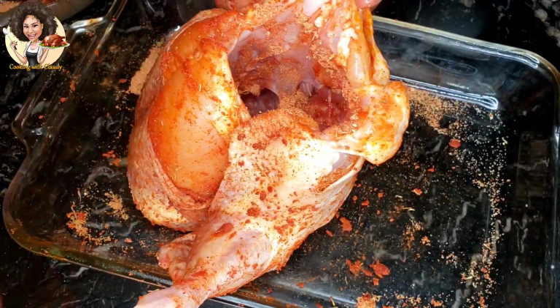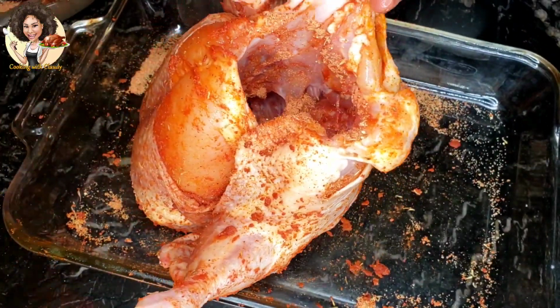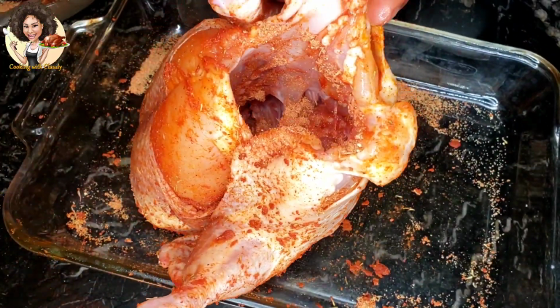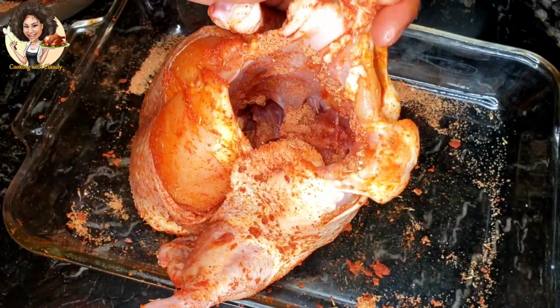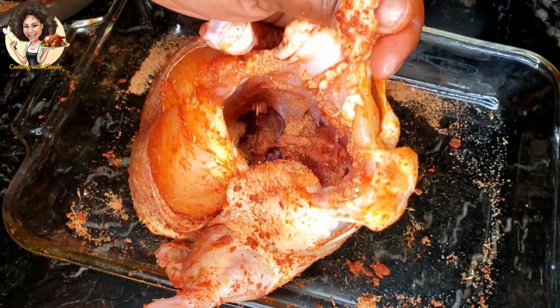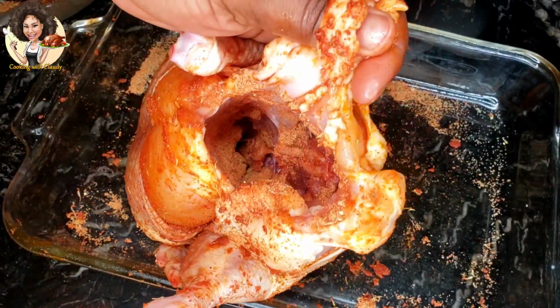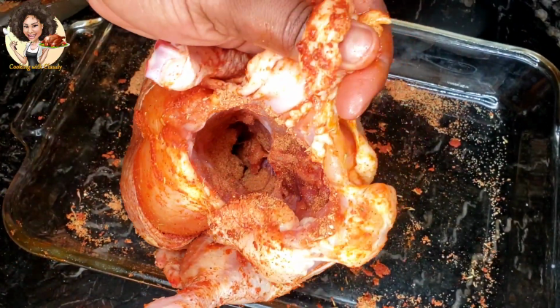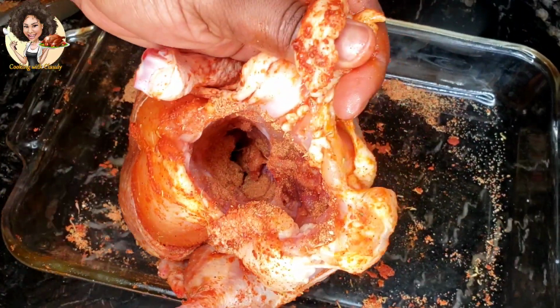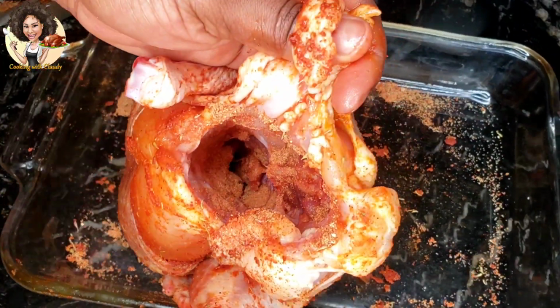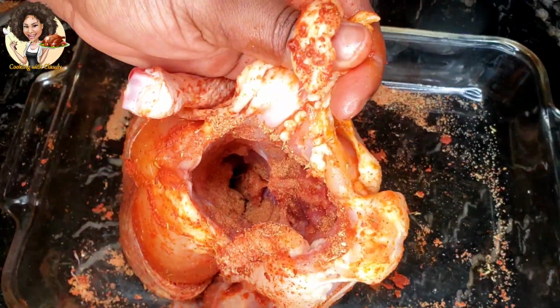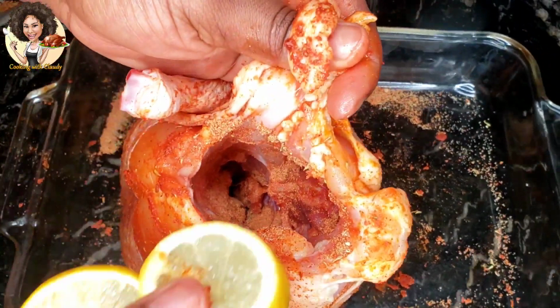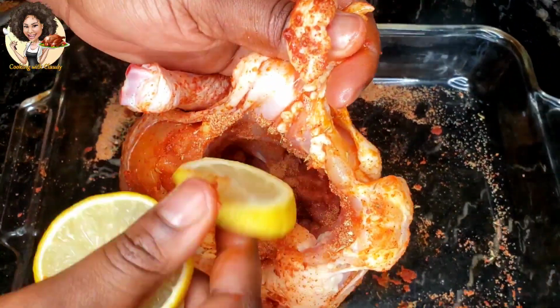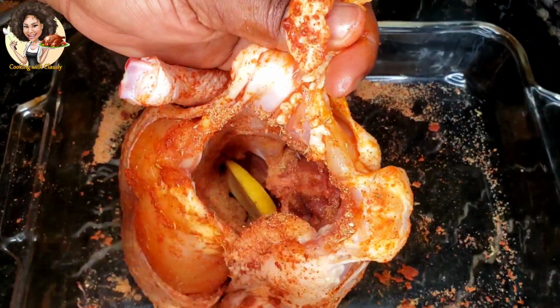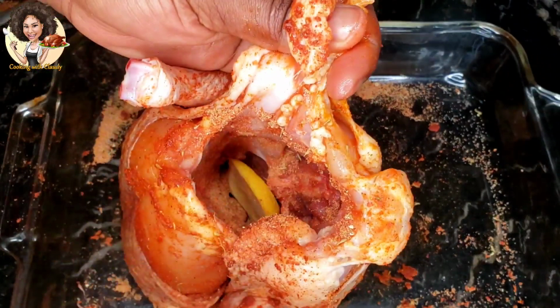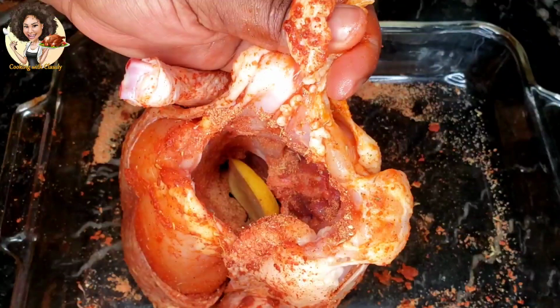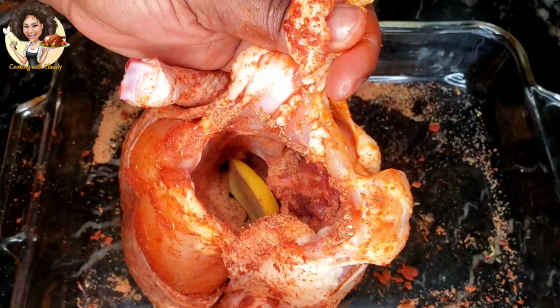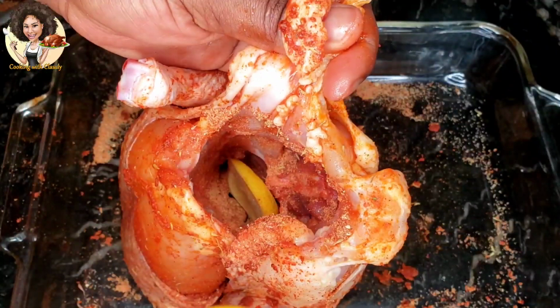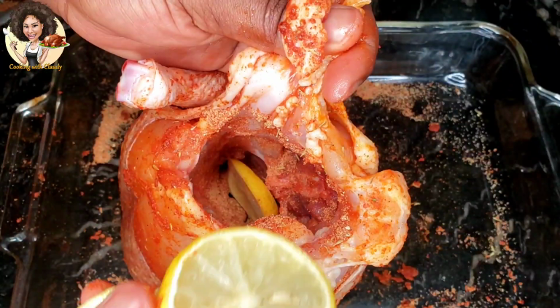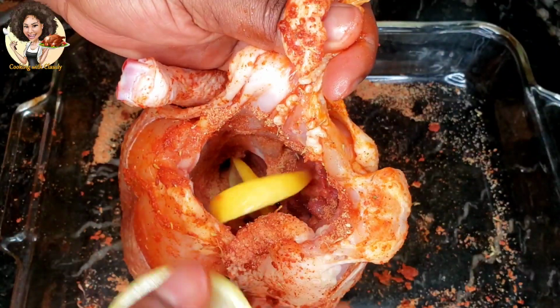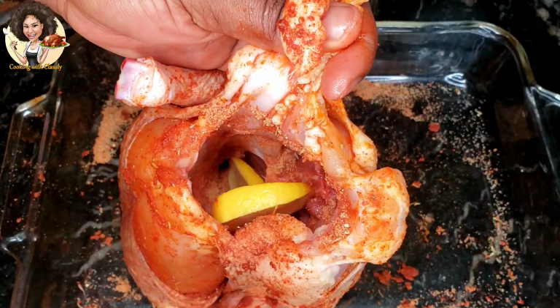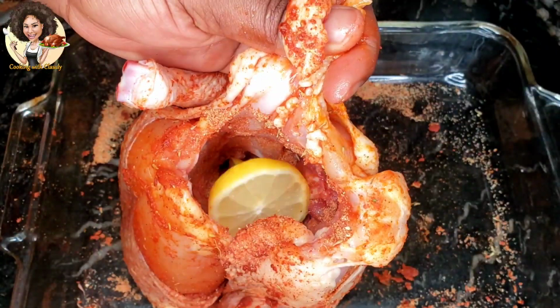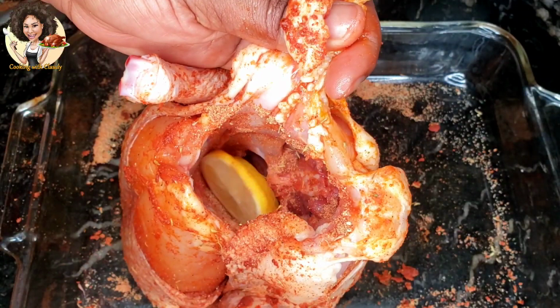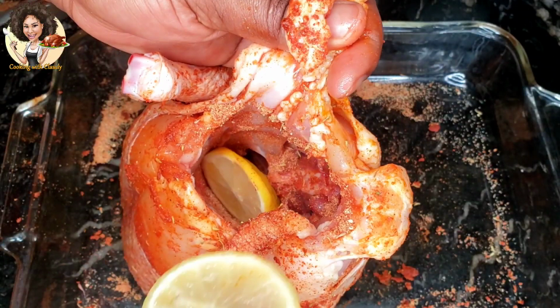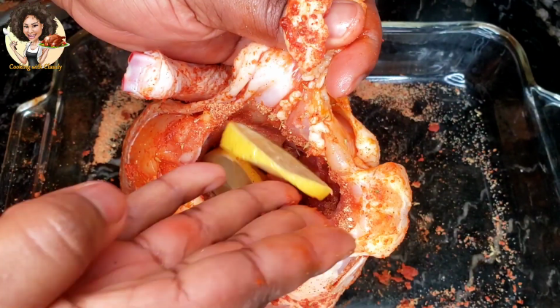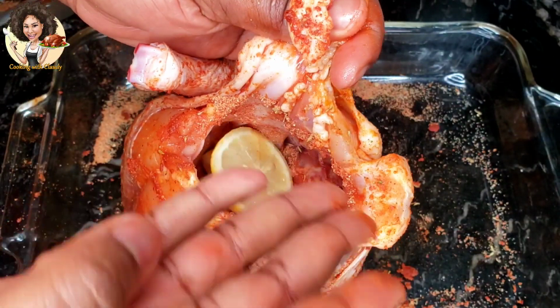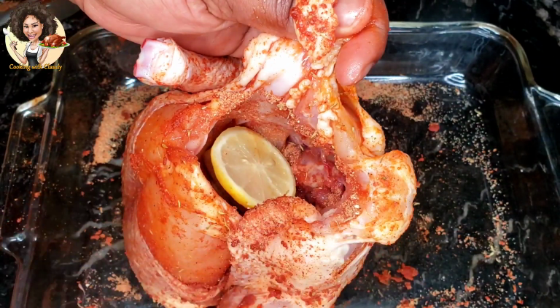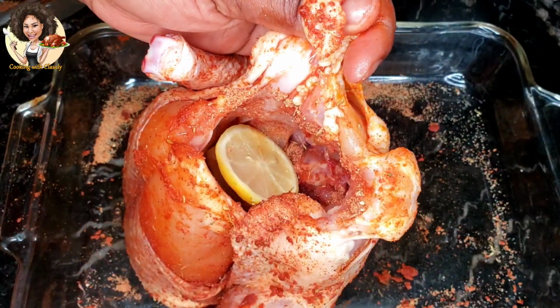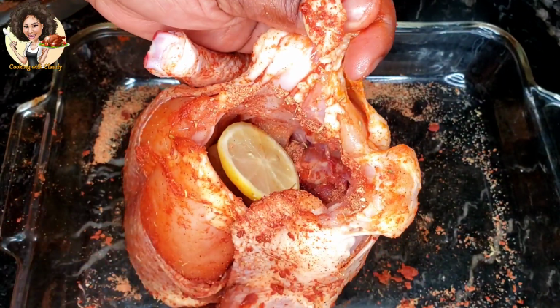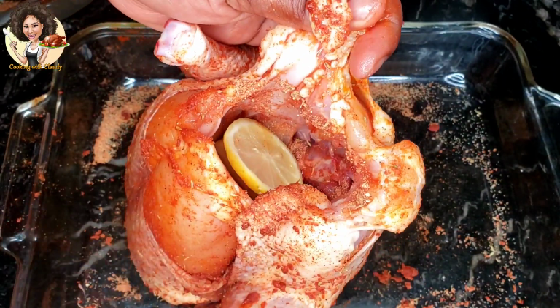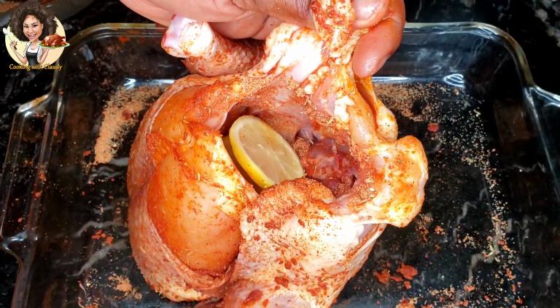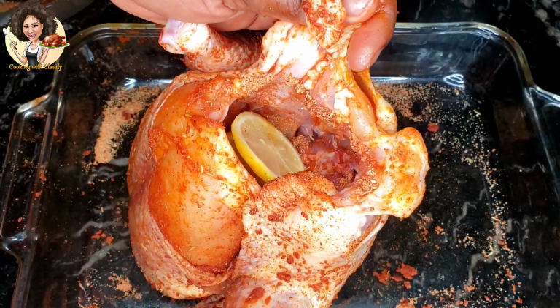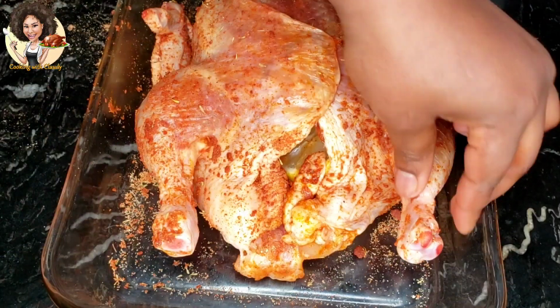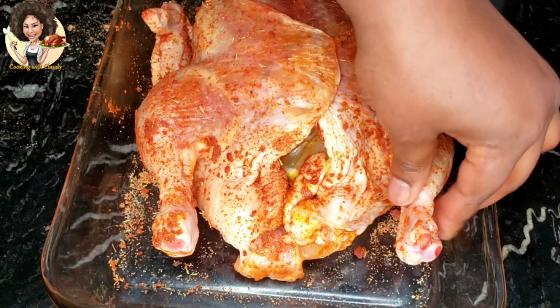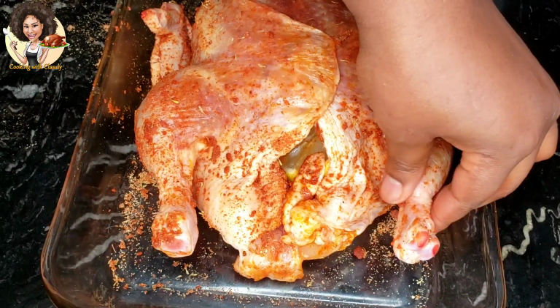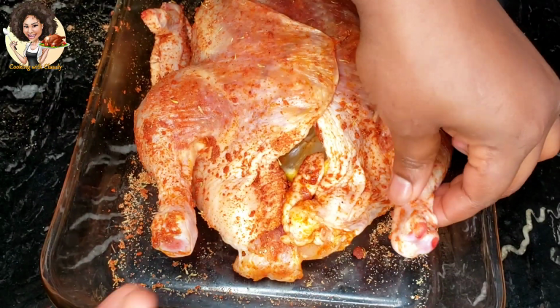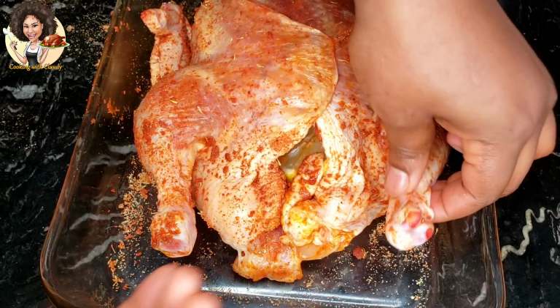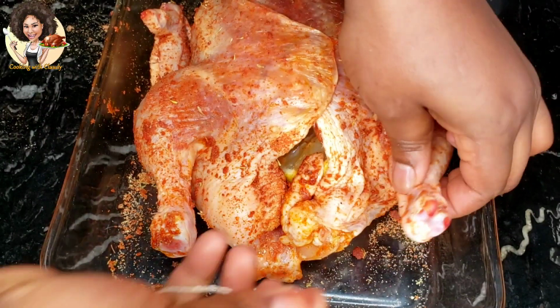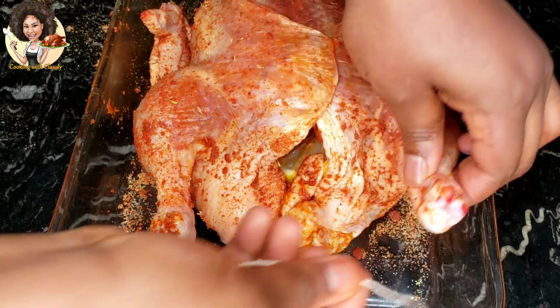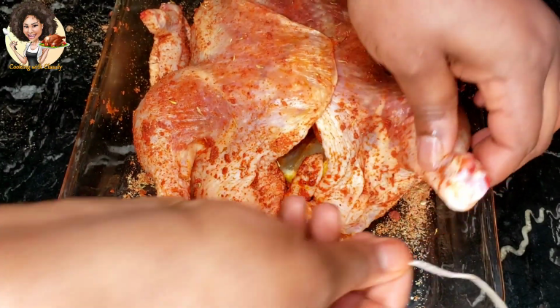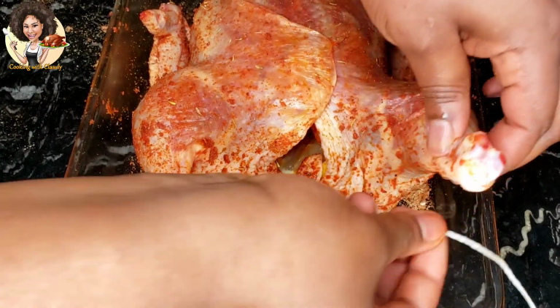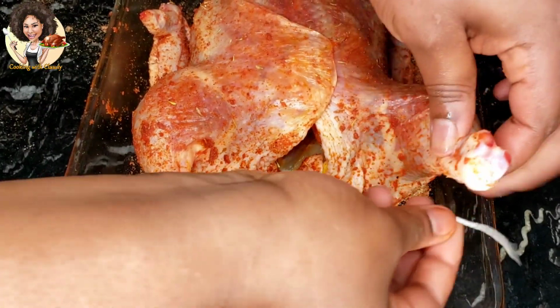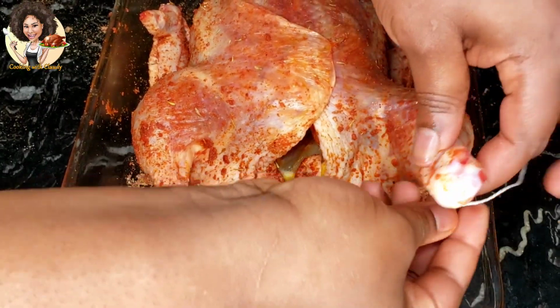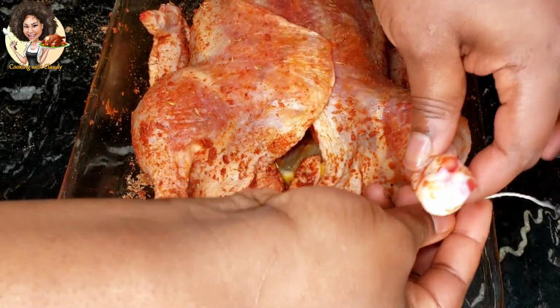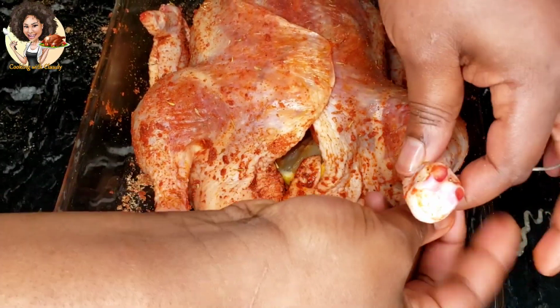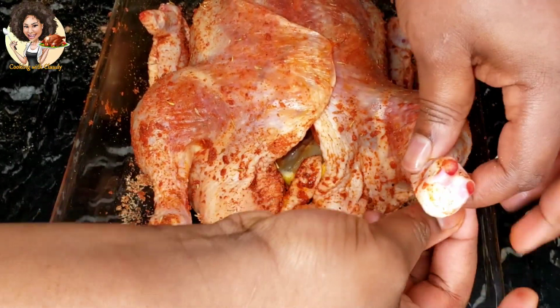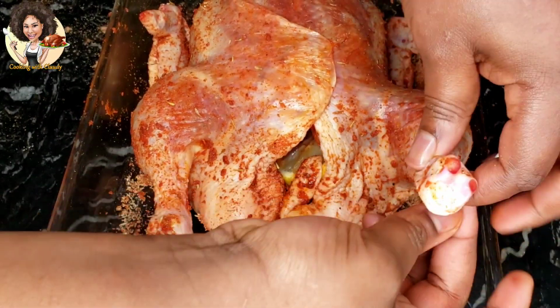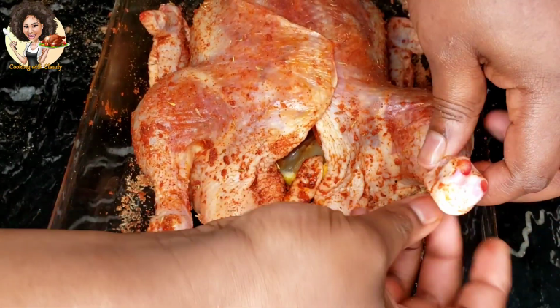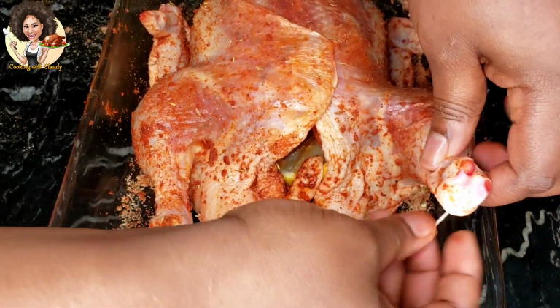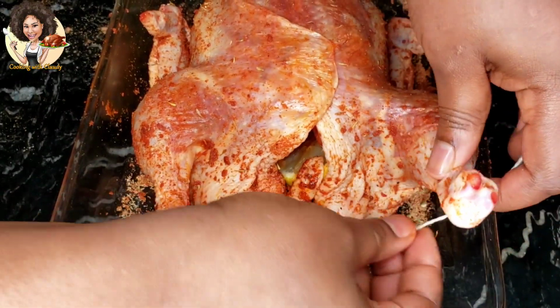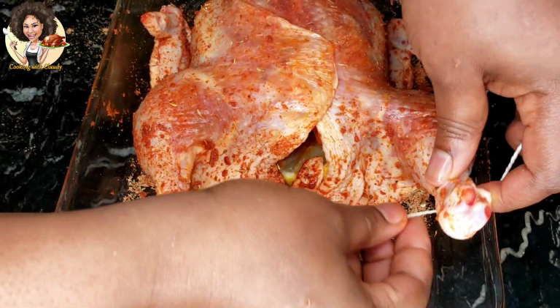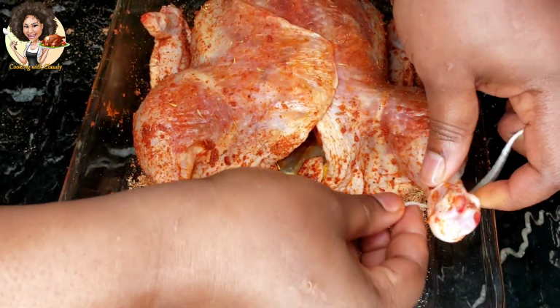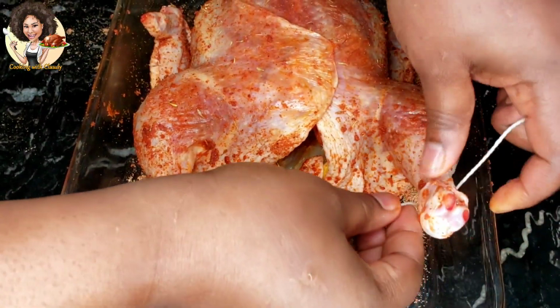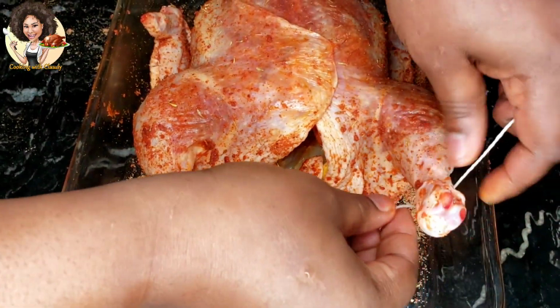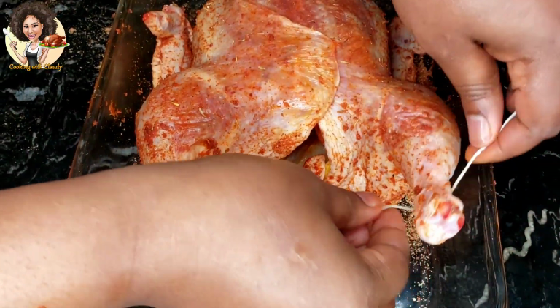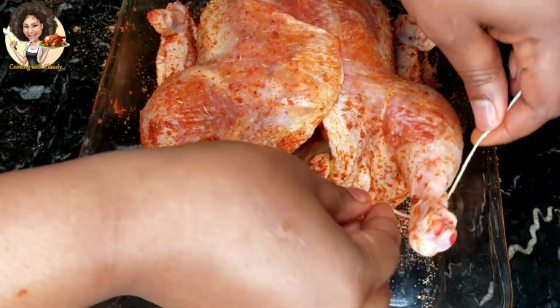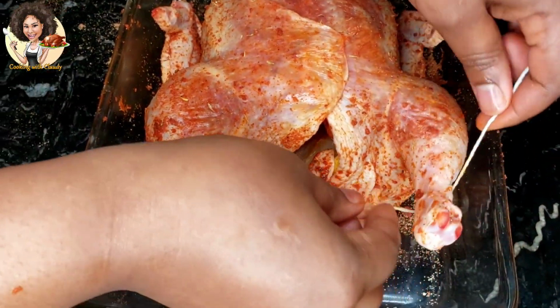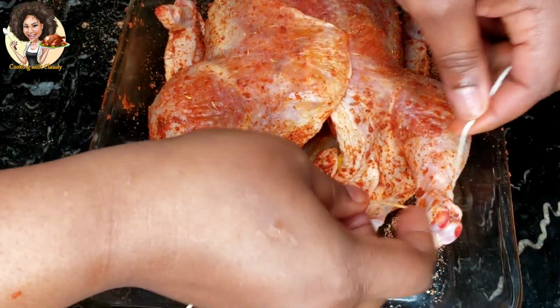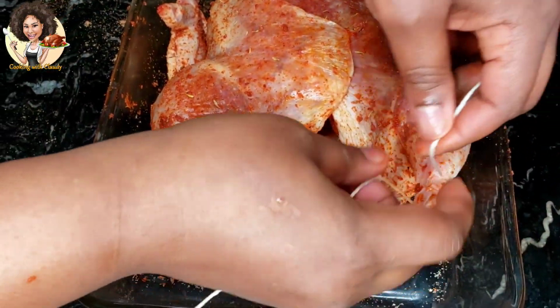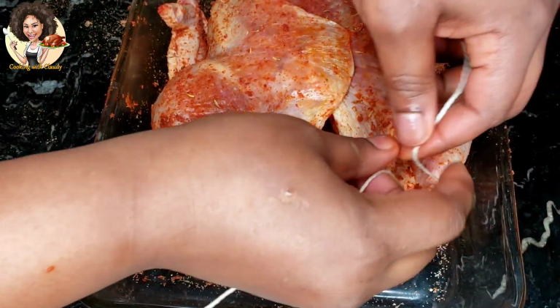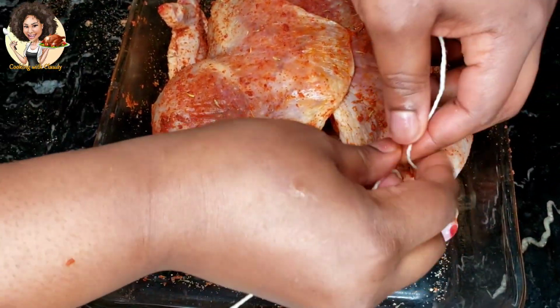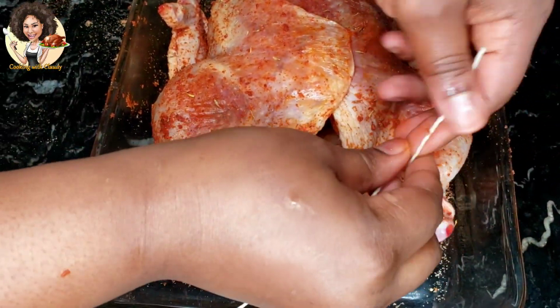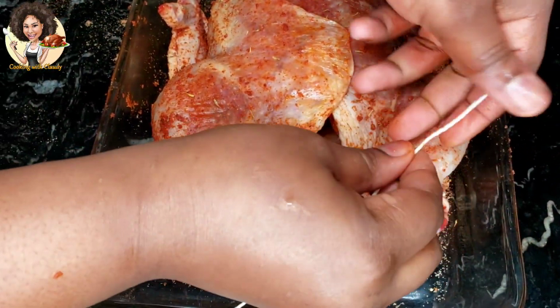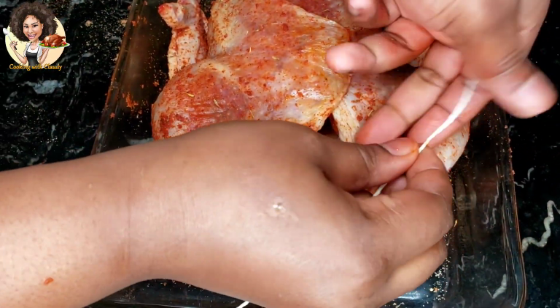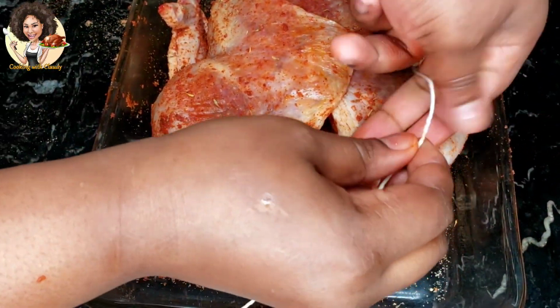Put the lemon slices inside the belly of the chicken, then use a twine to tie the chicken thighs together.